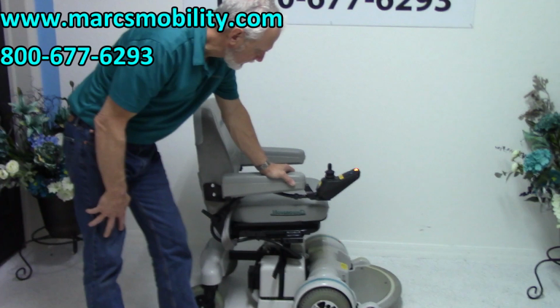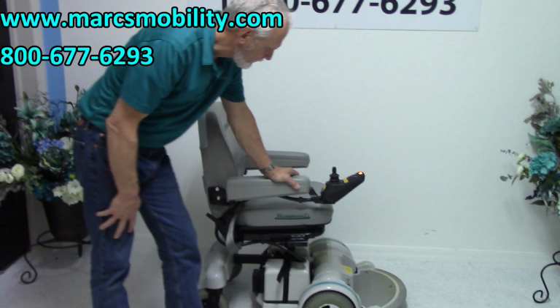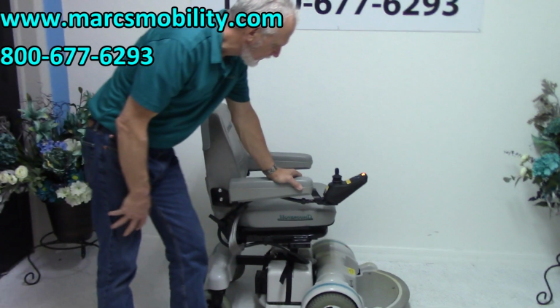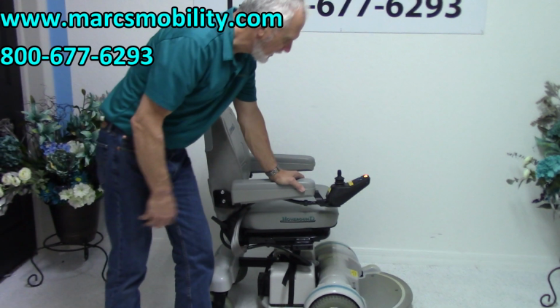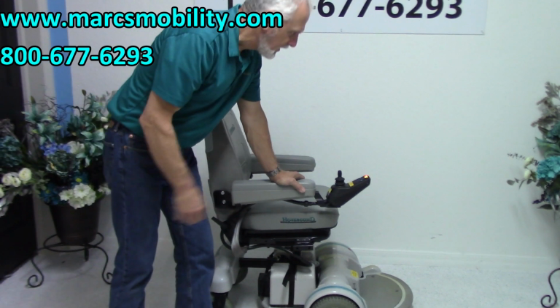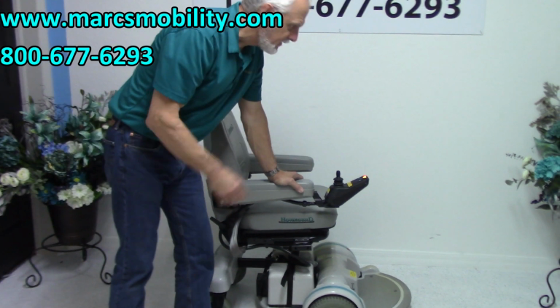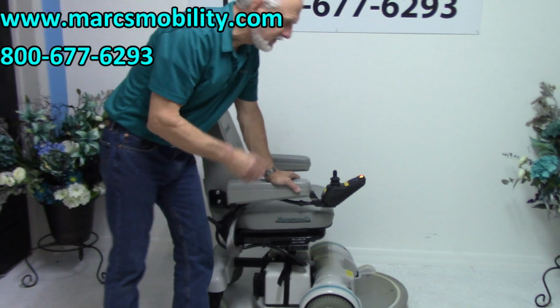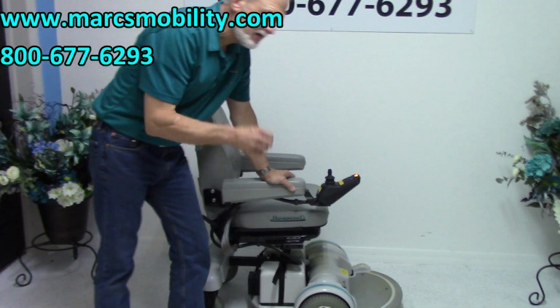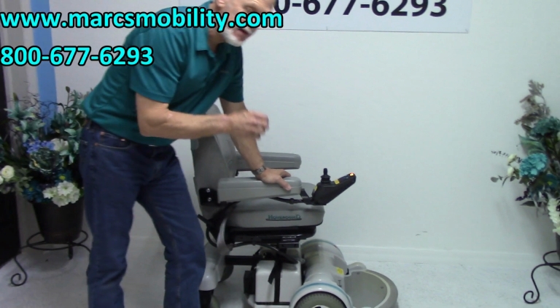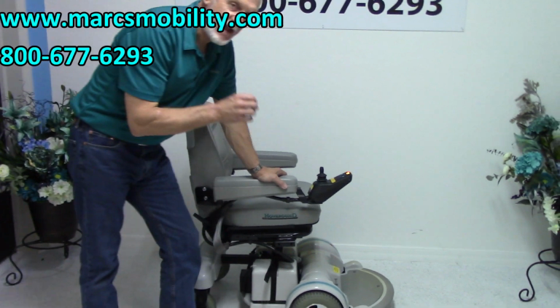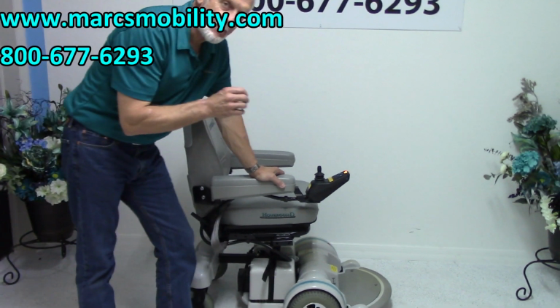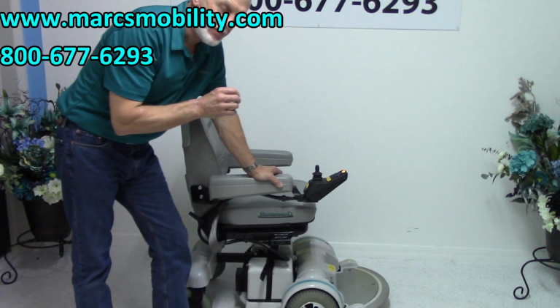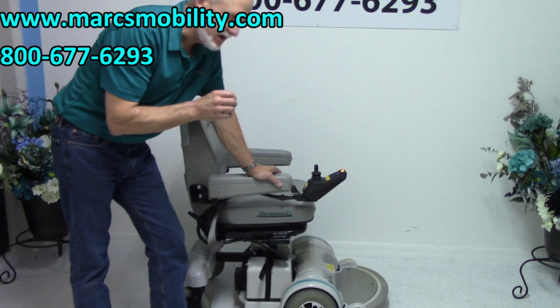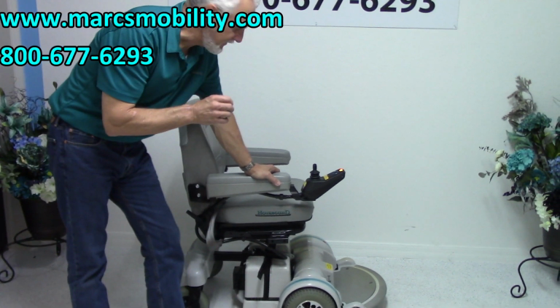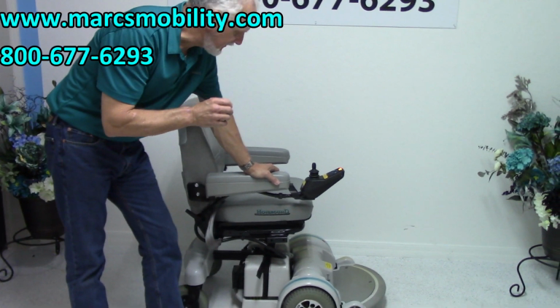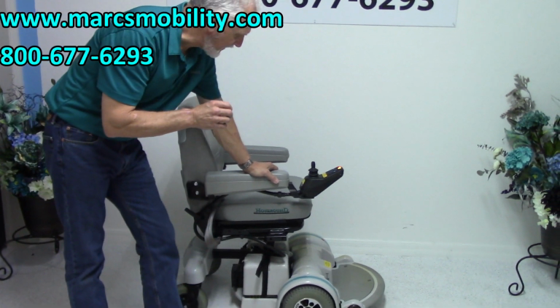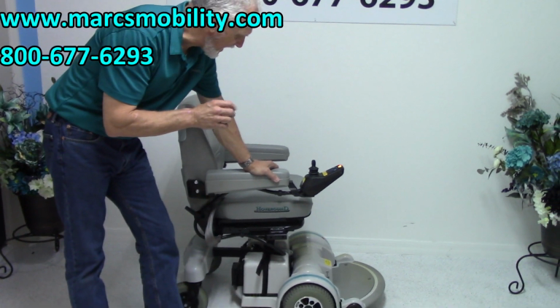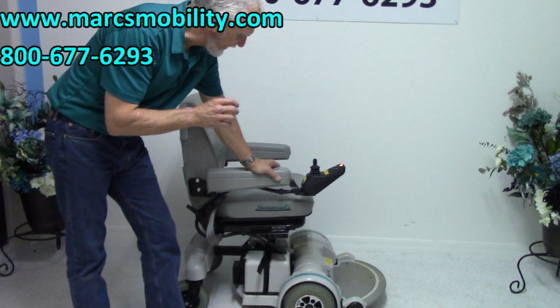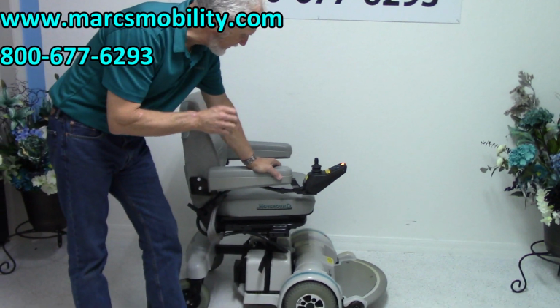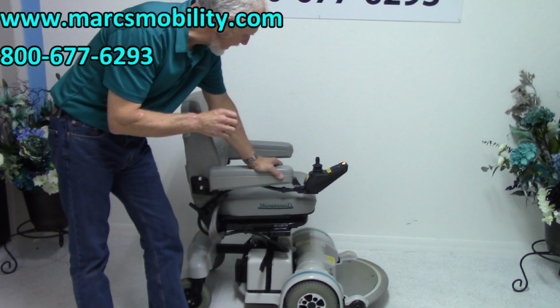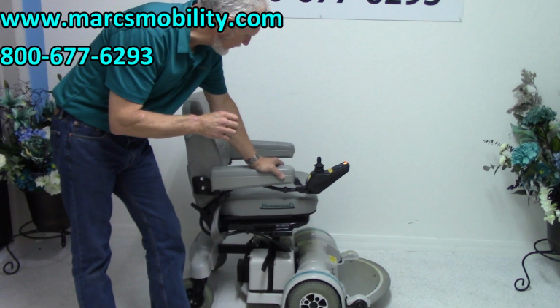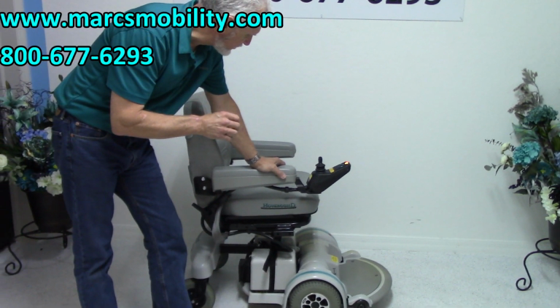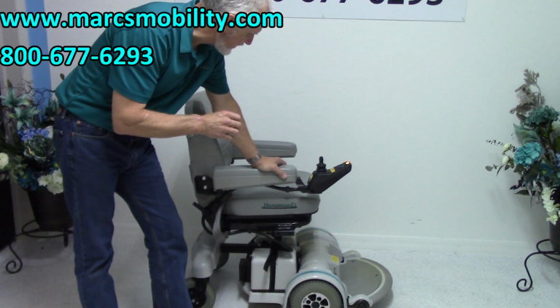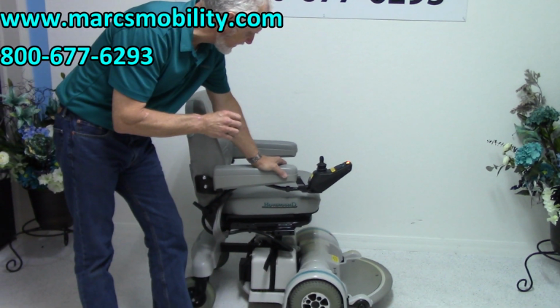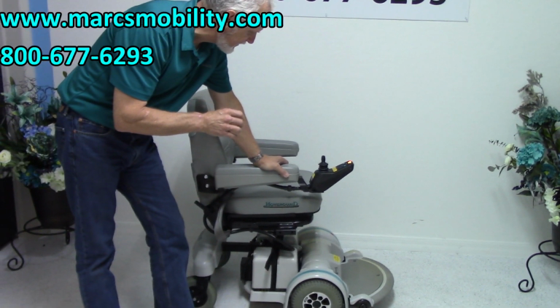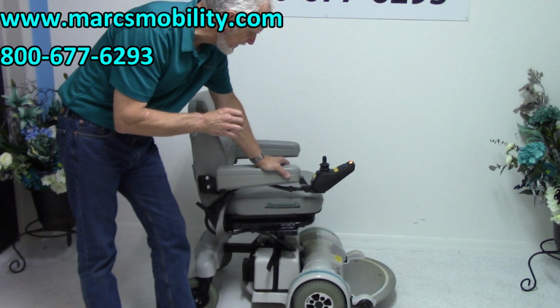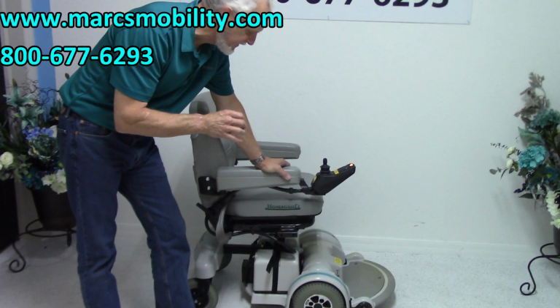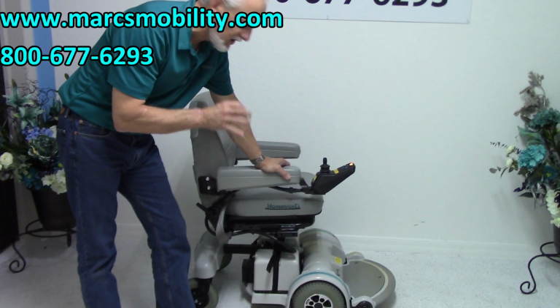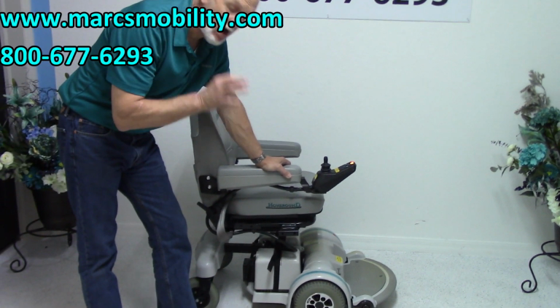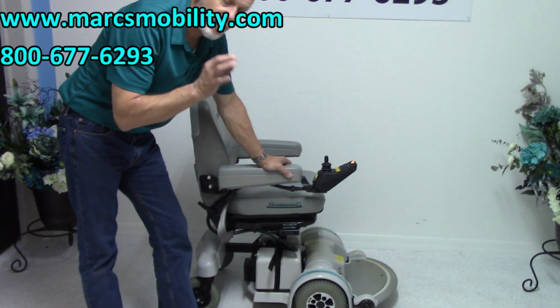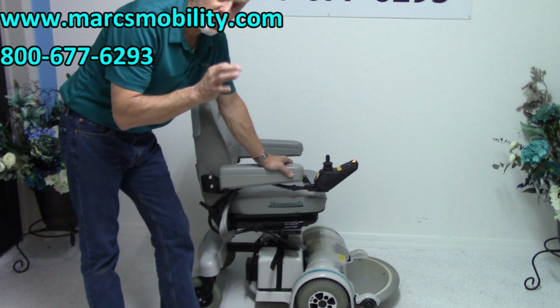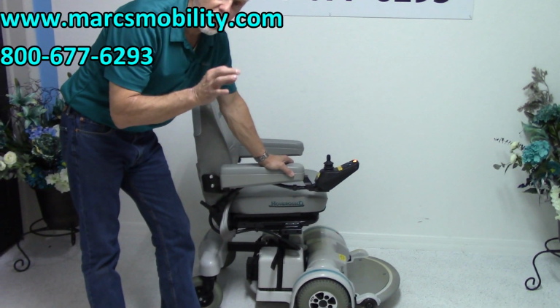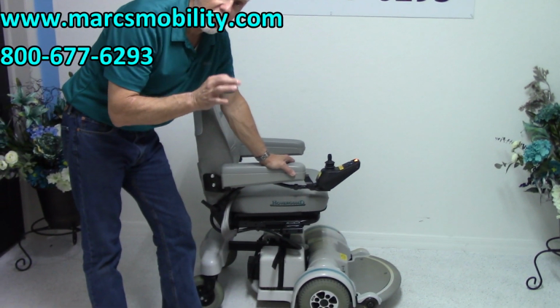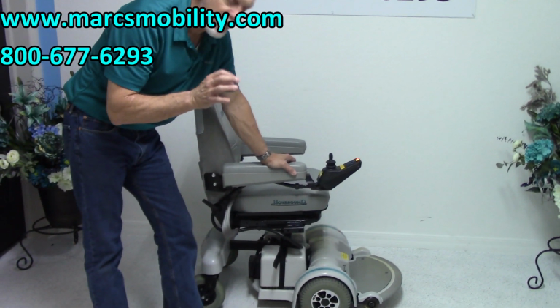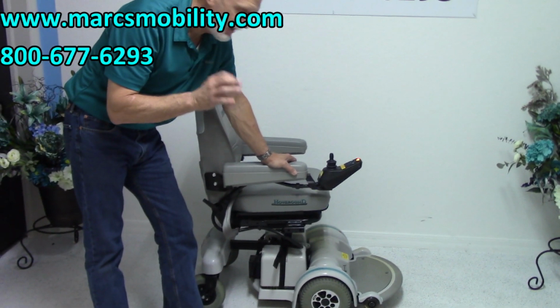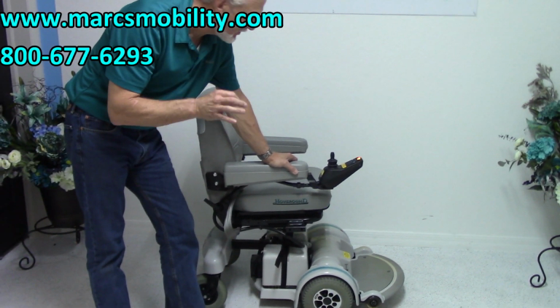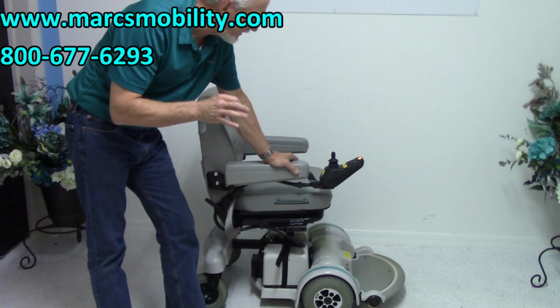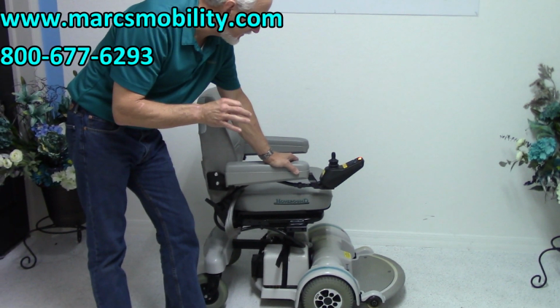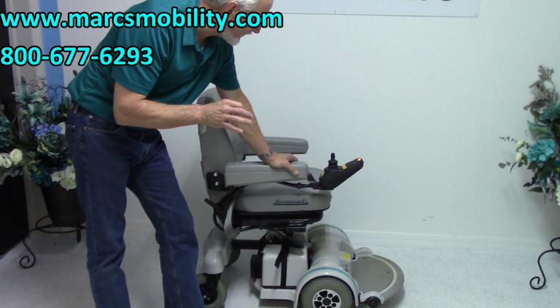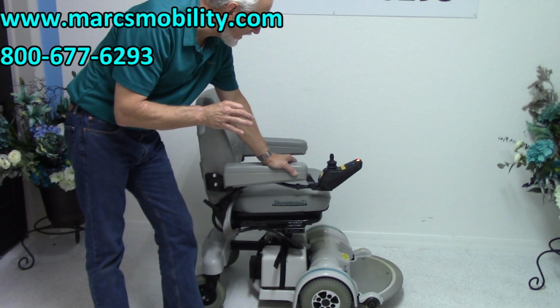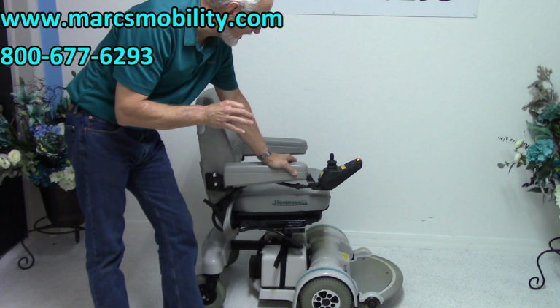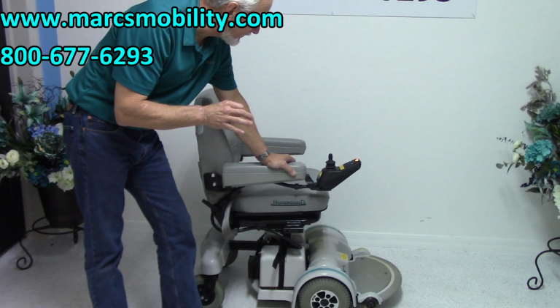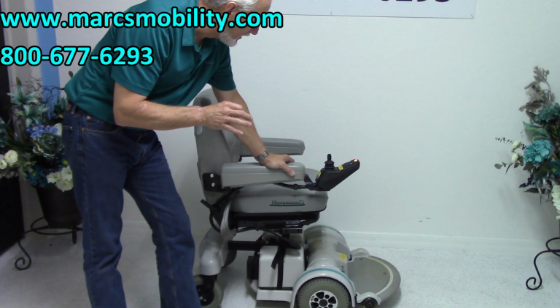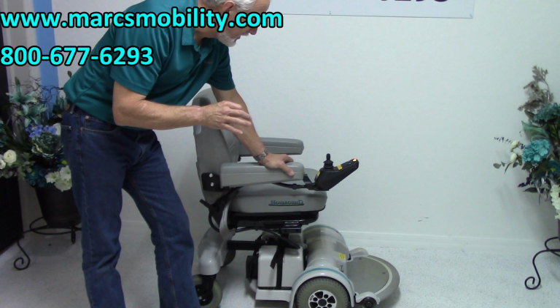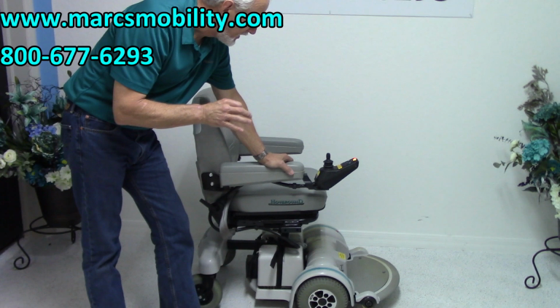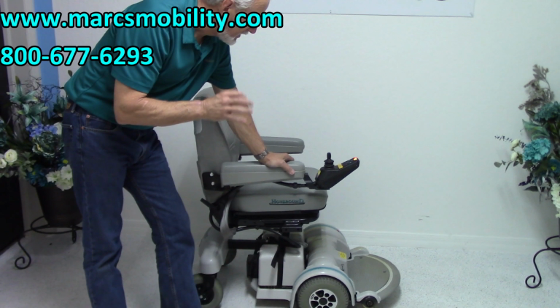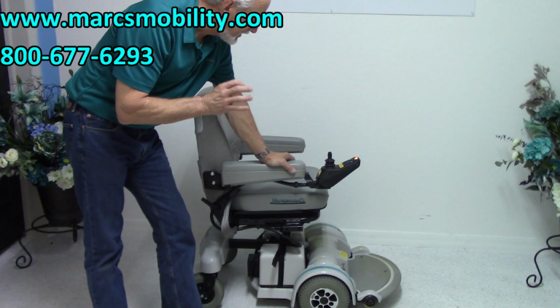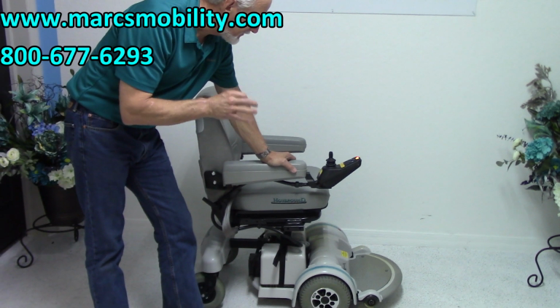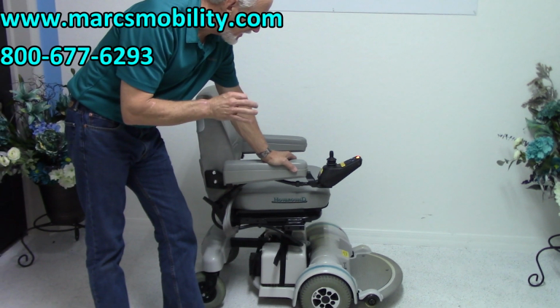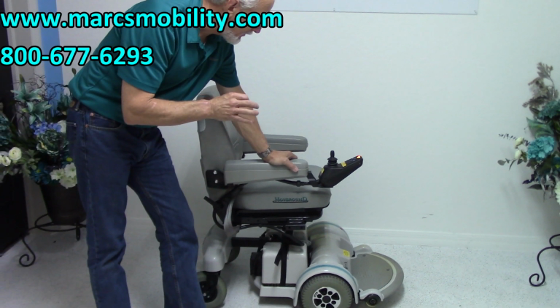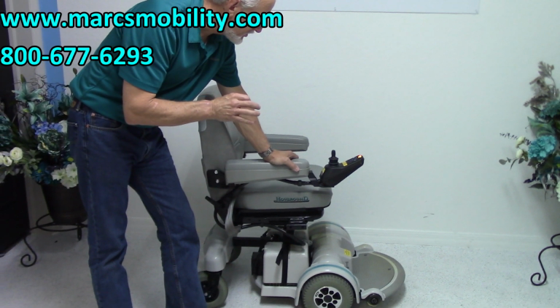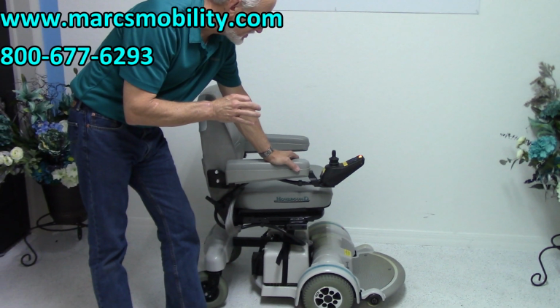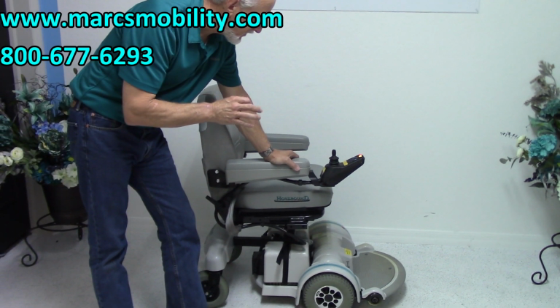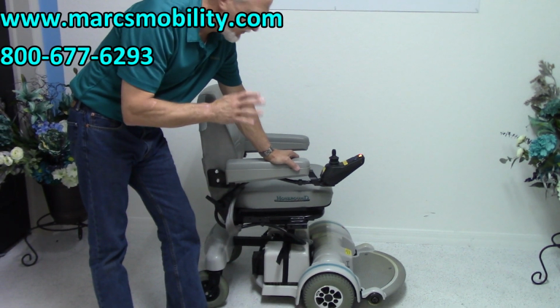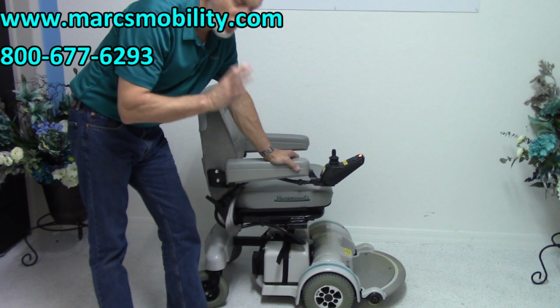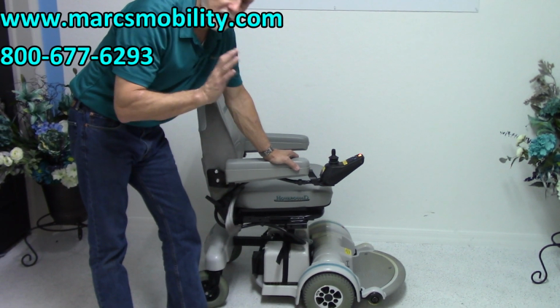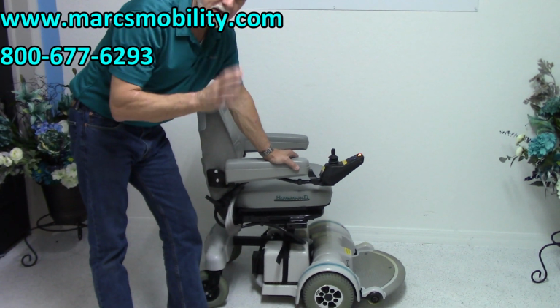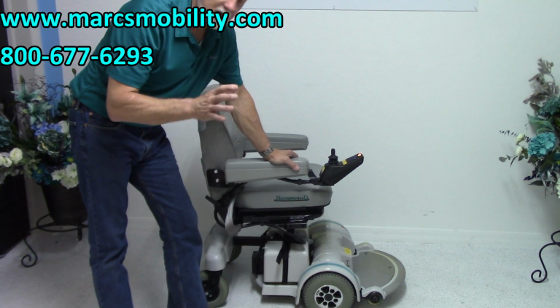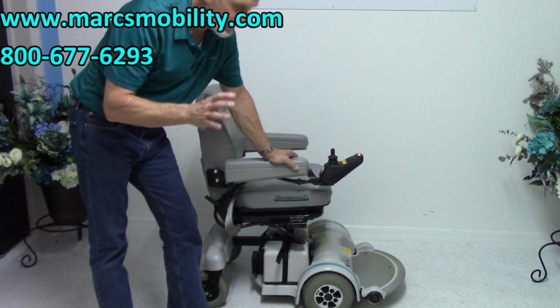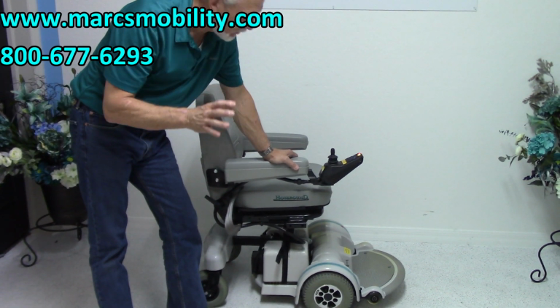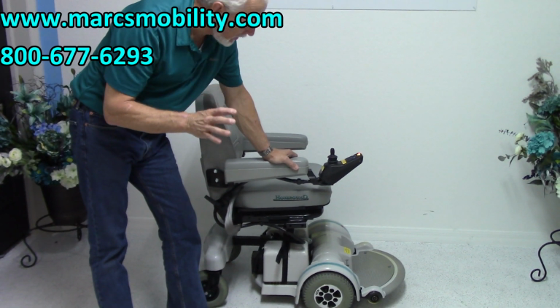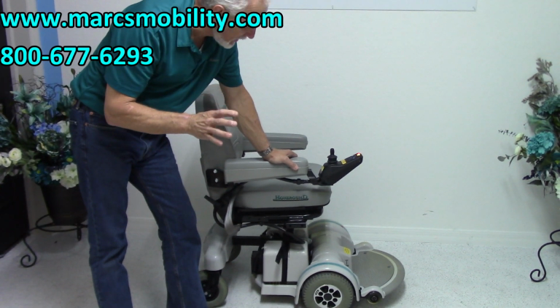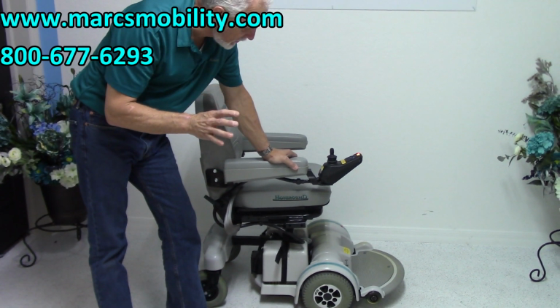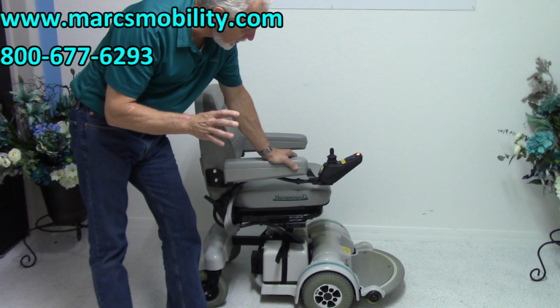This is a Hover-Round MPV5 power chair. This power chair is practically brand new.